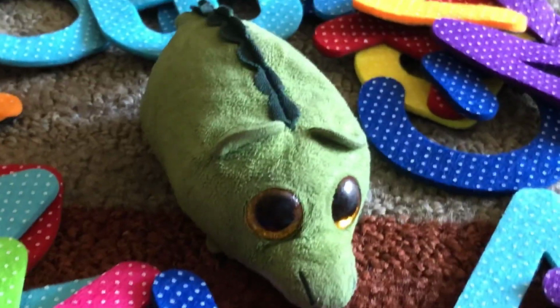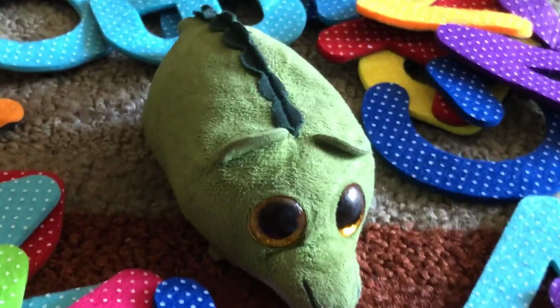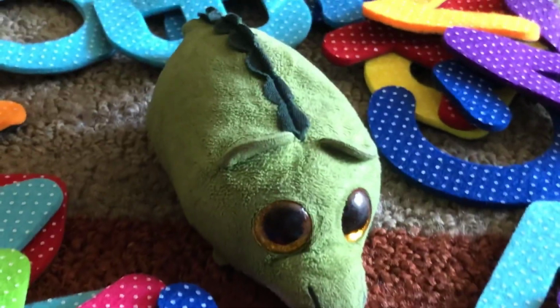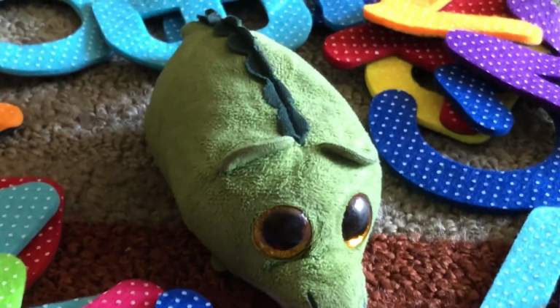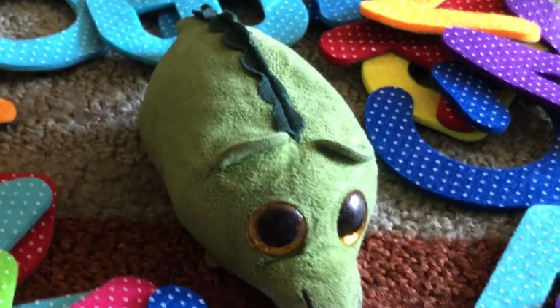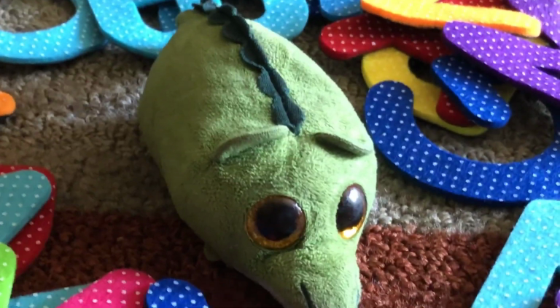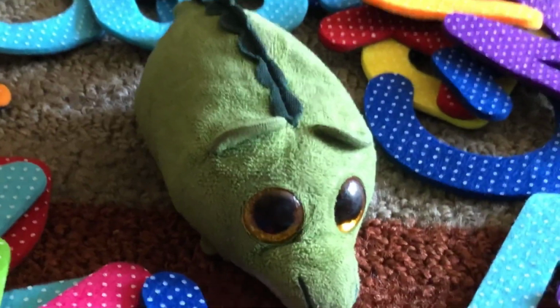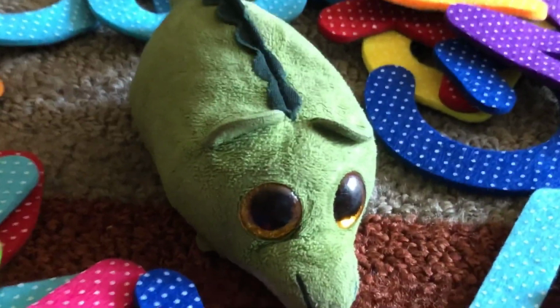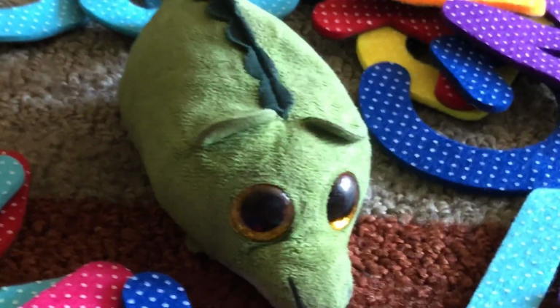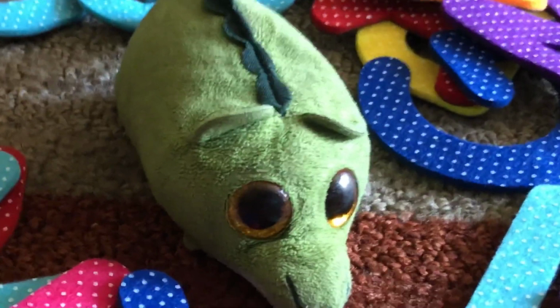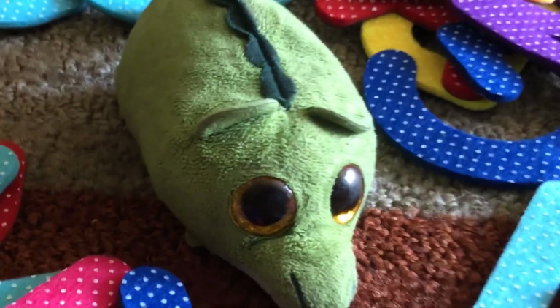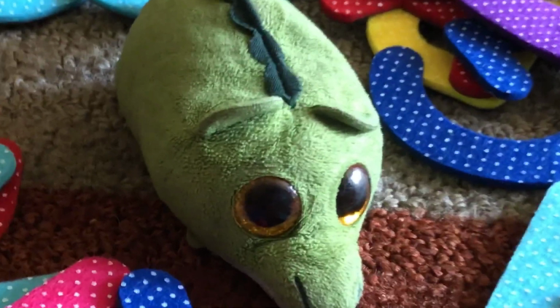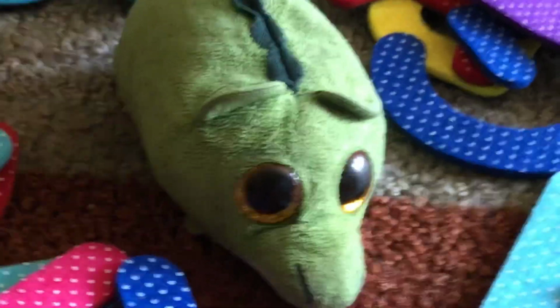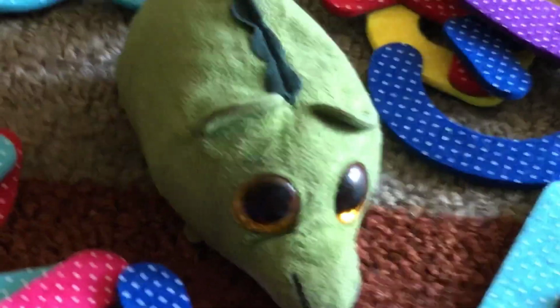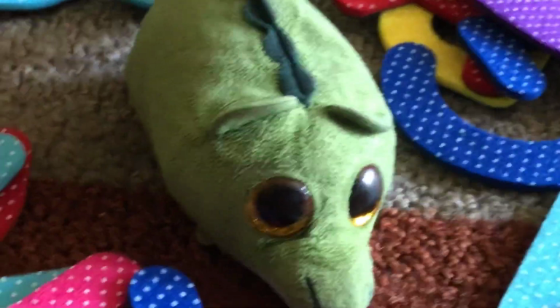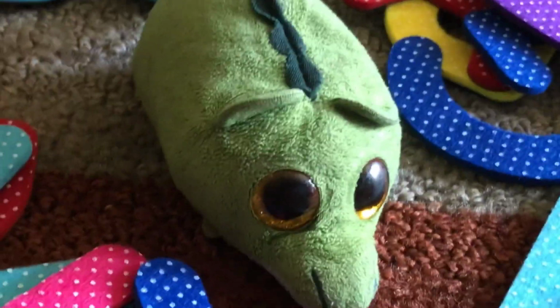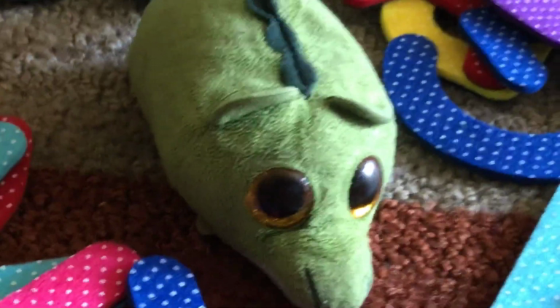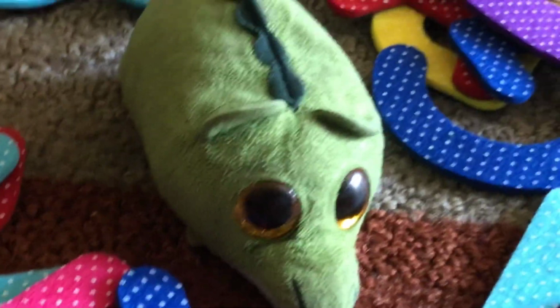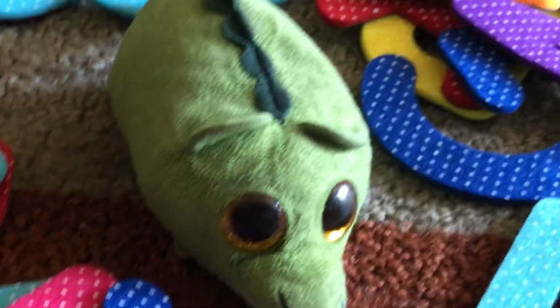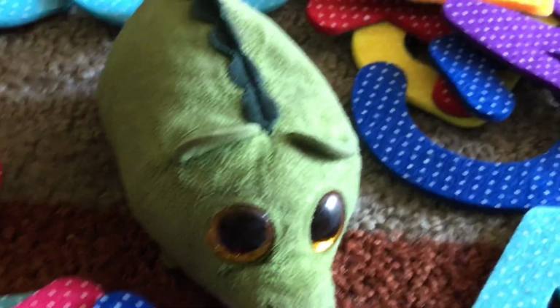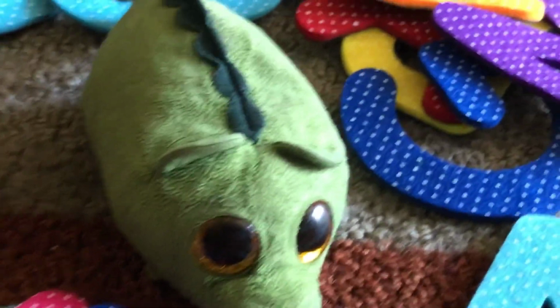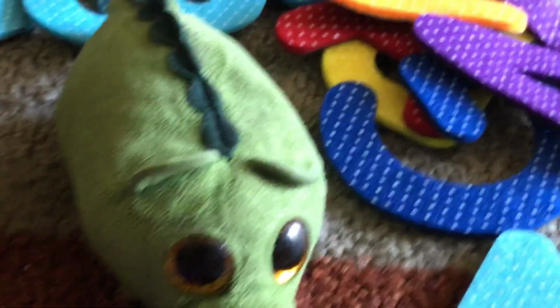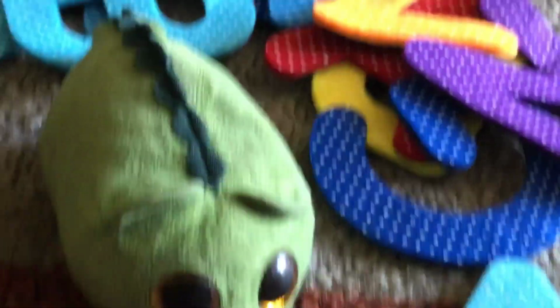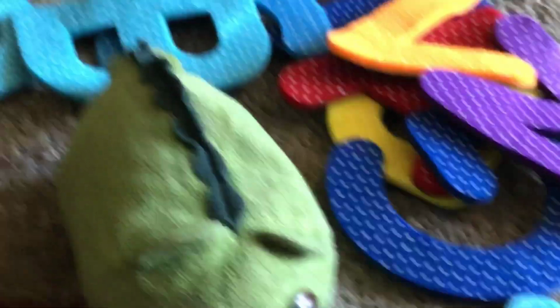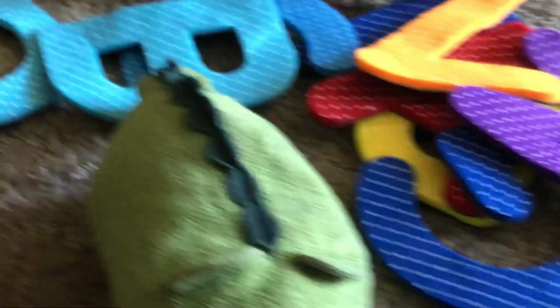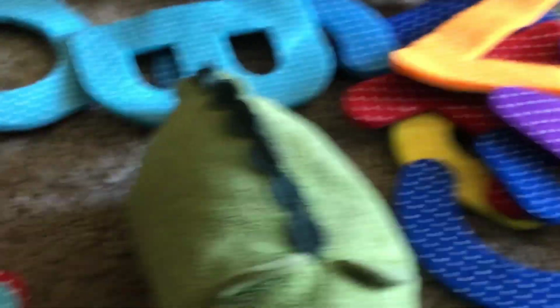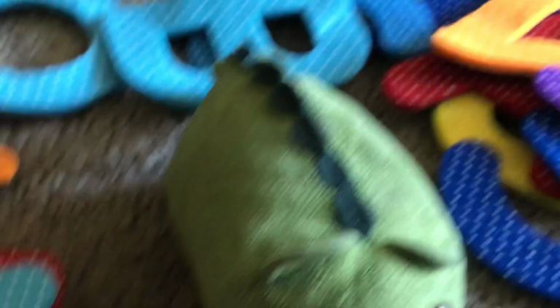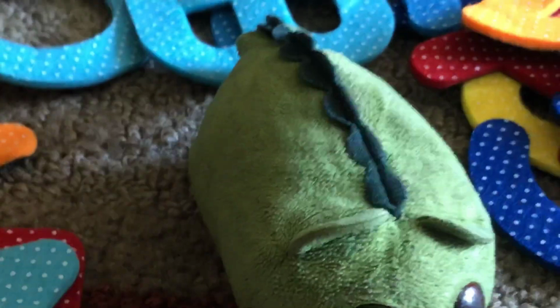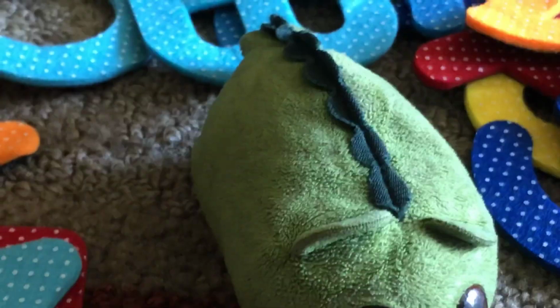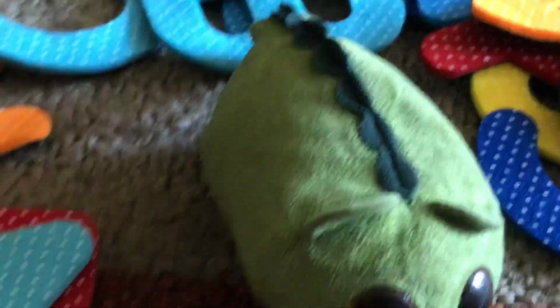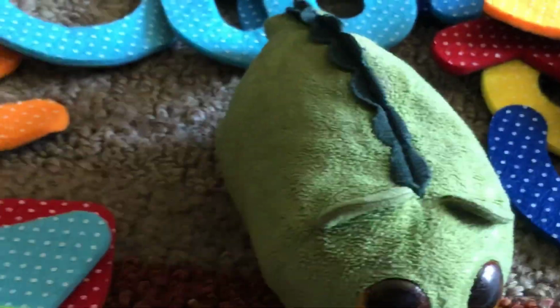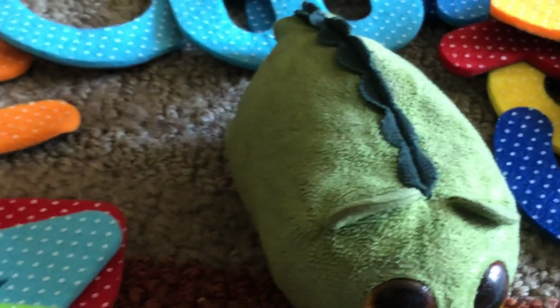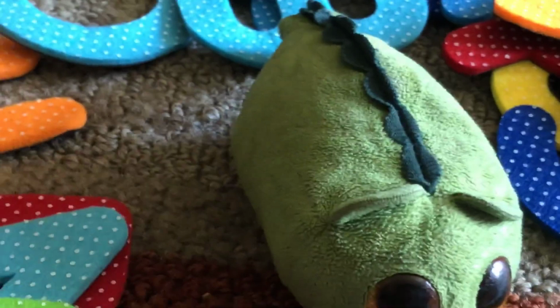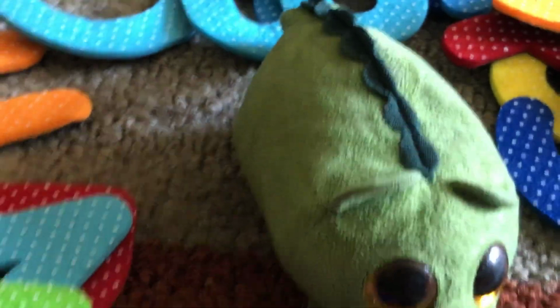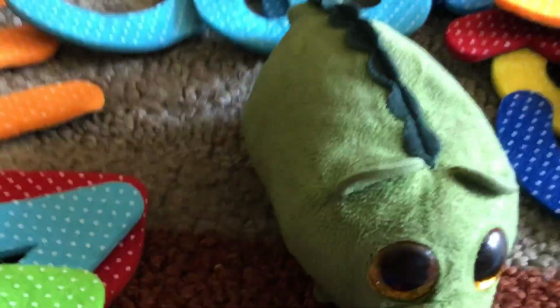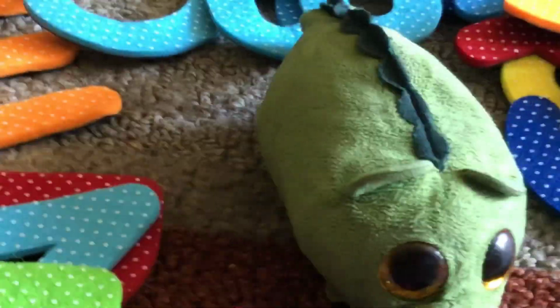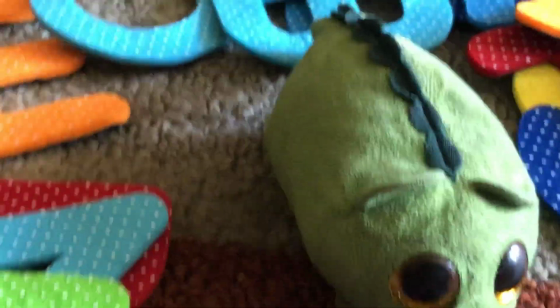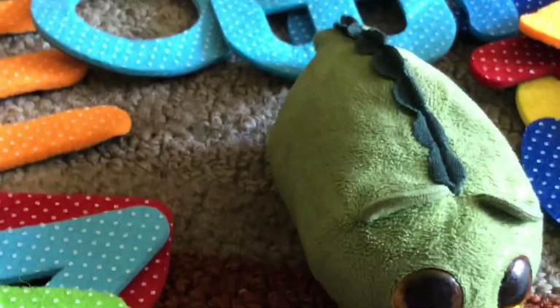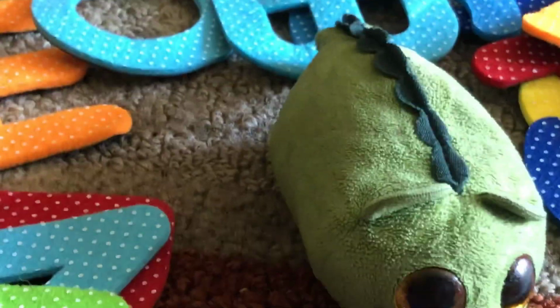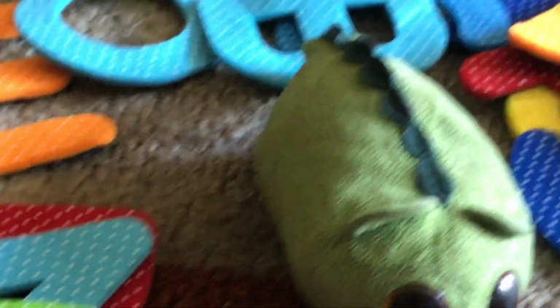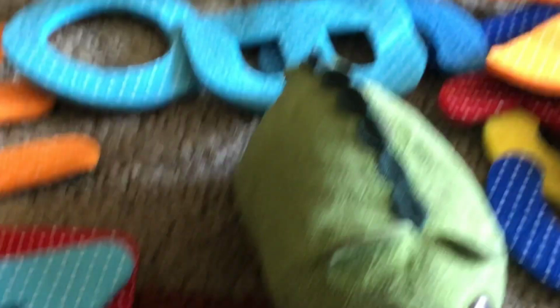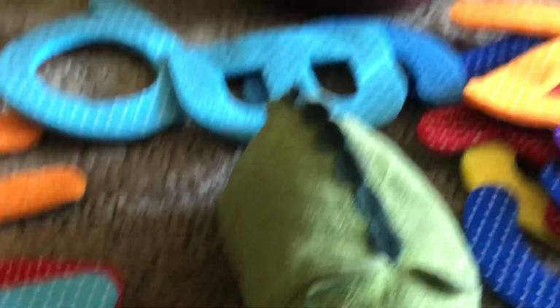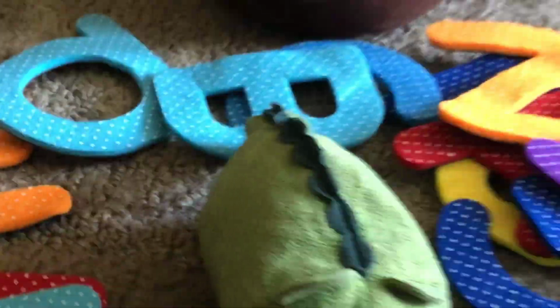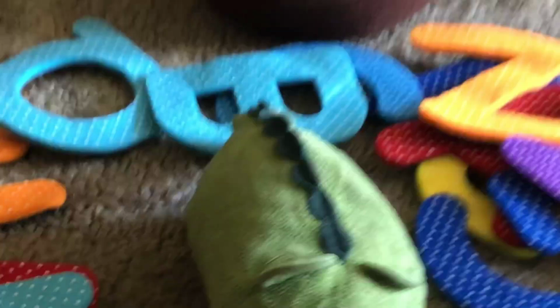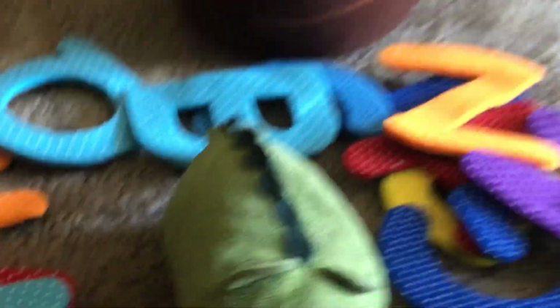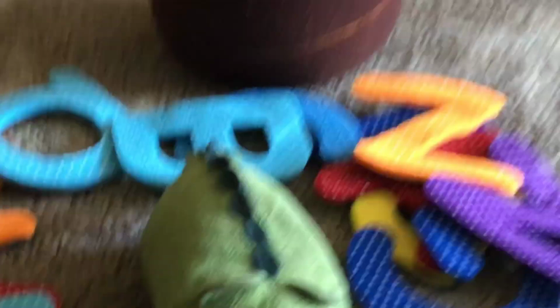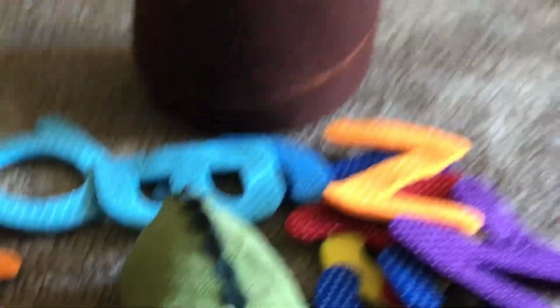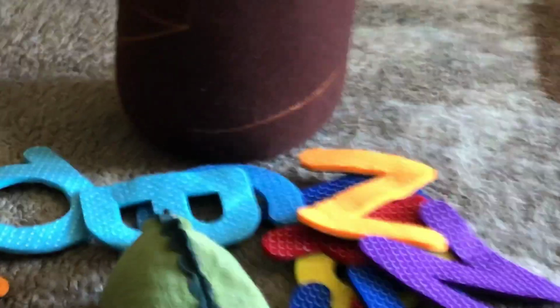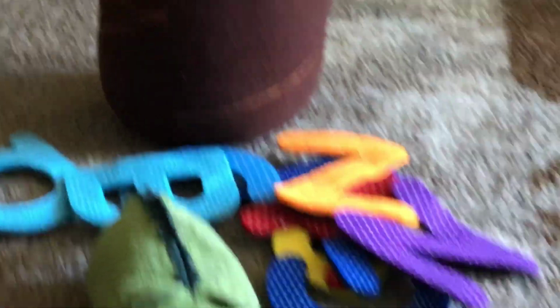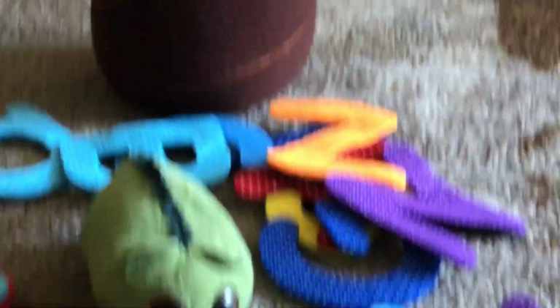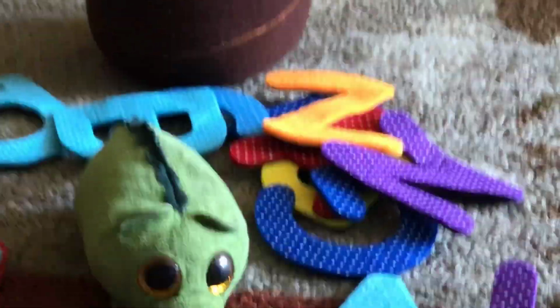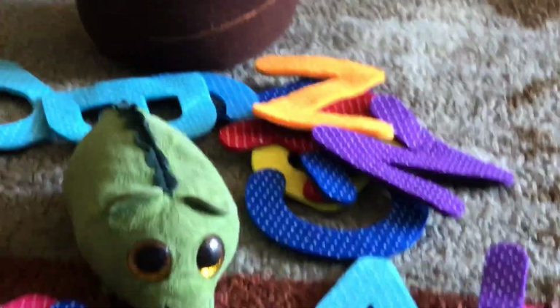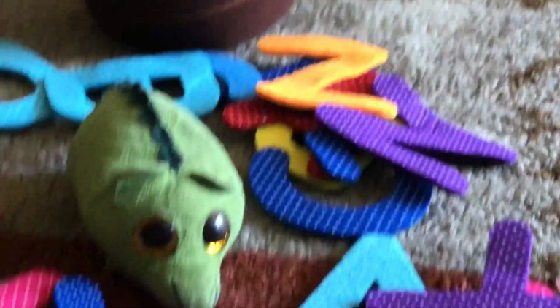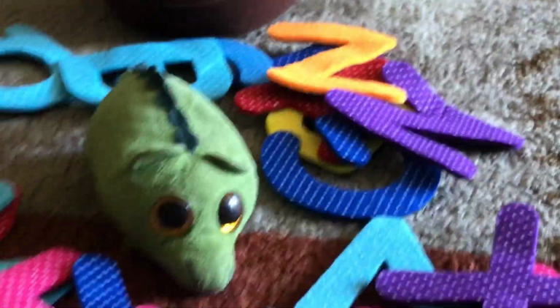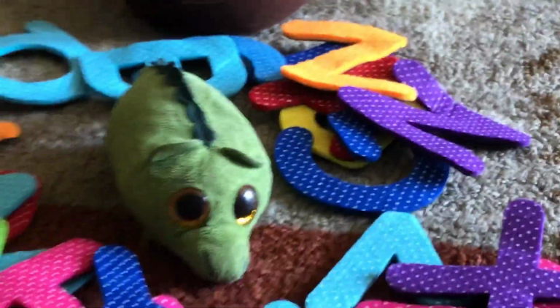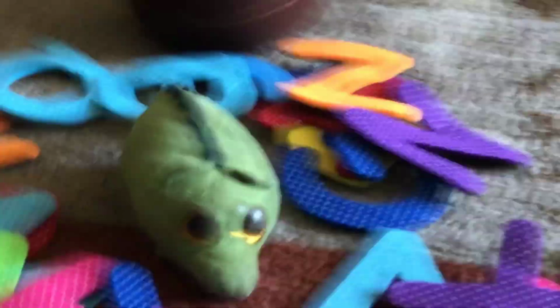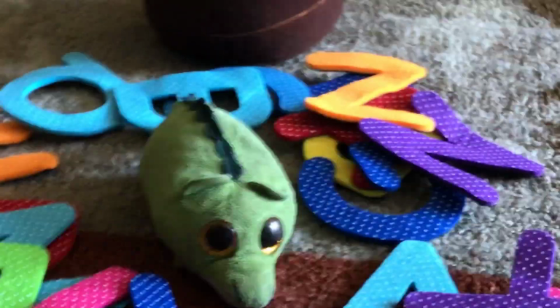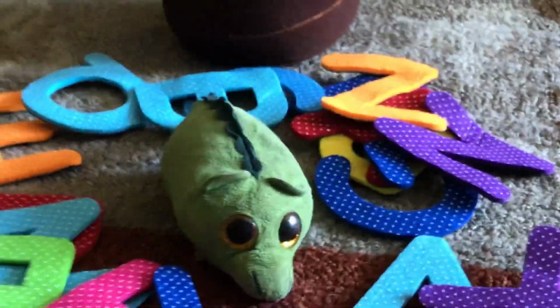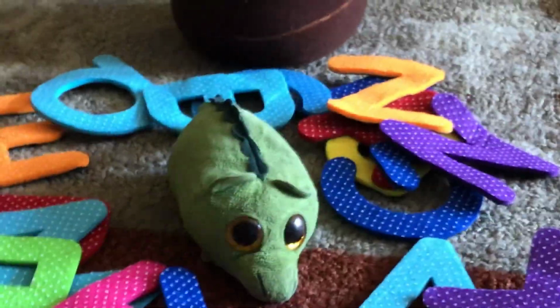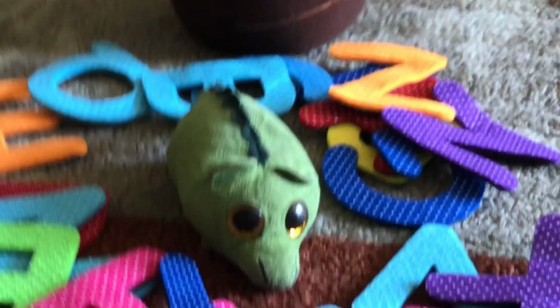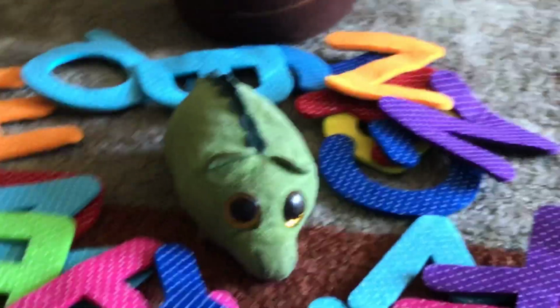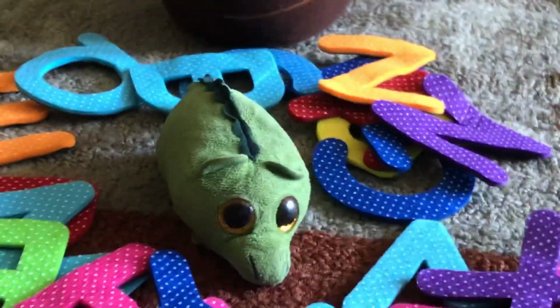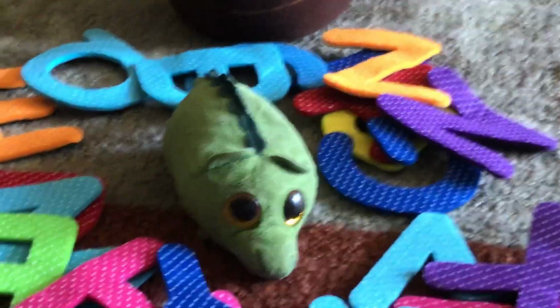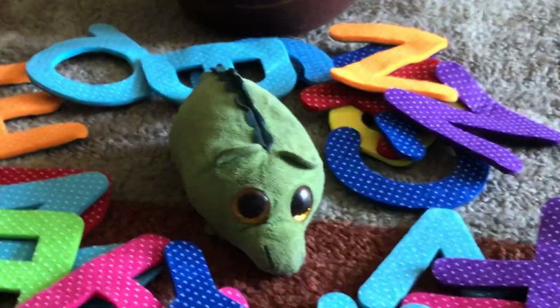Chicka Chicka Boom Boom! Don't worry — none of the letters are hurt, but they're scattered everywhere. Oh no, here it comes.